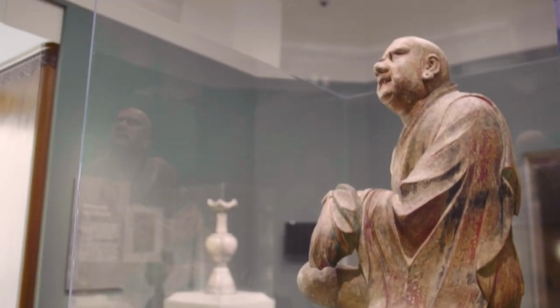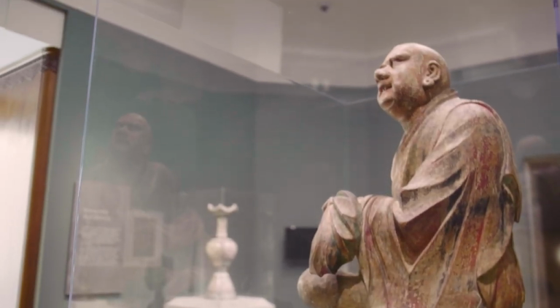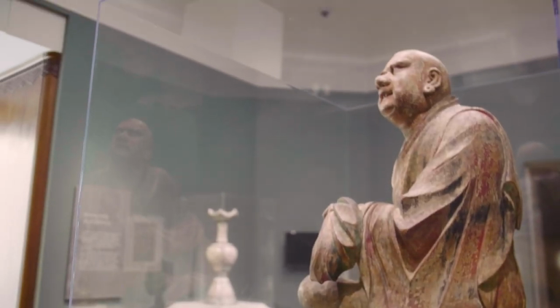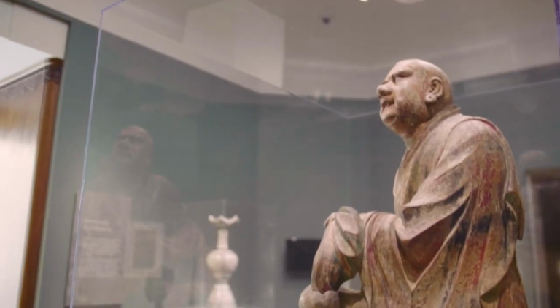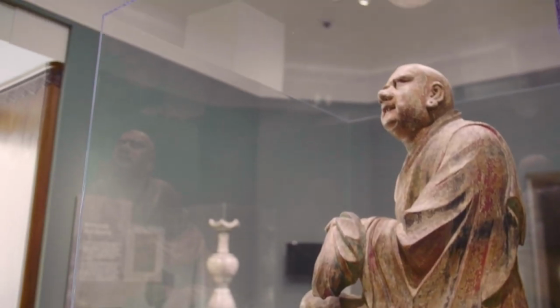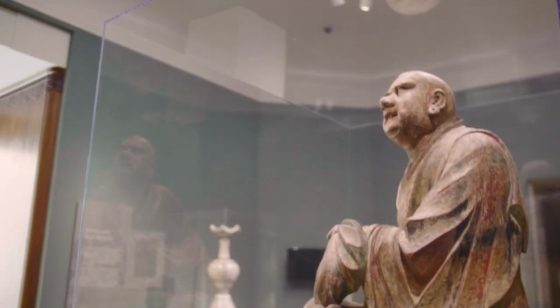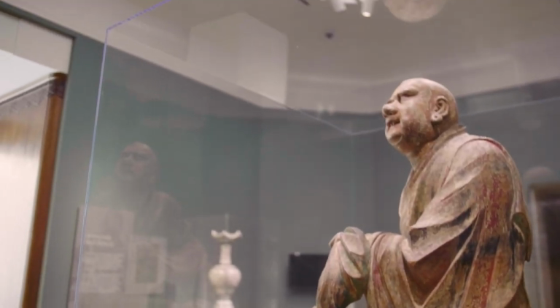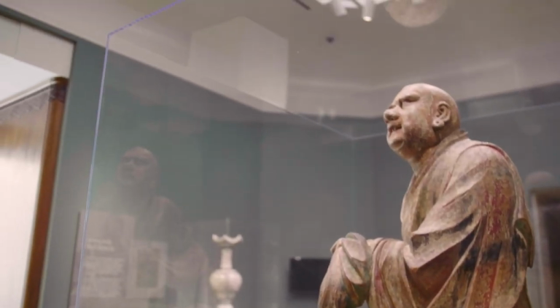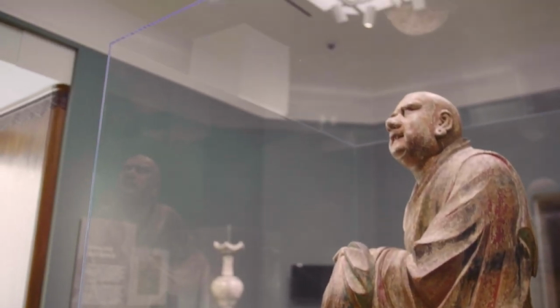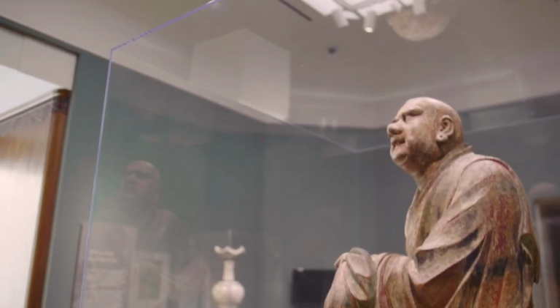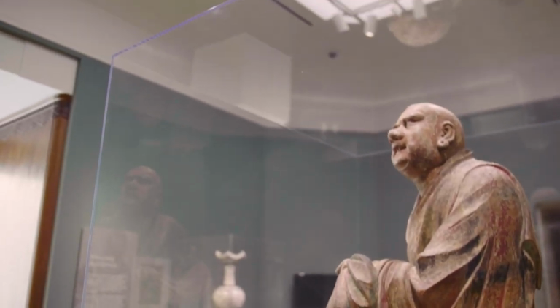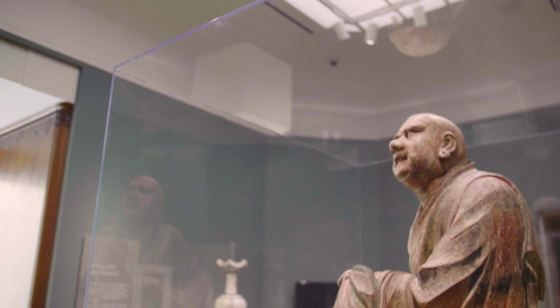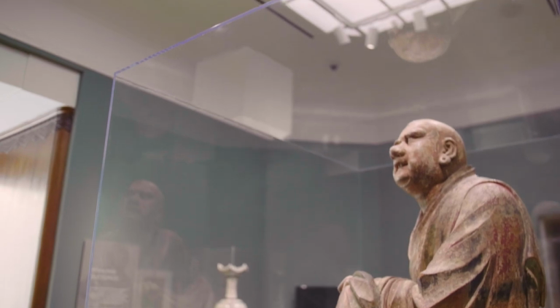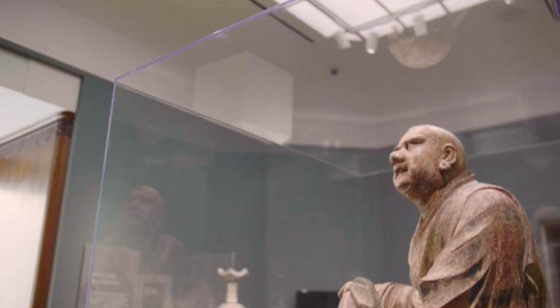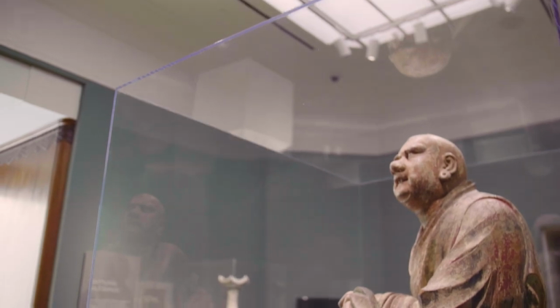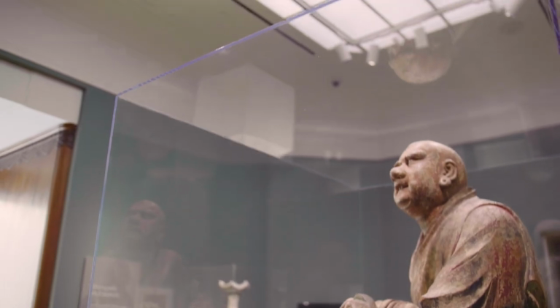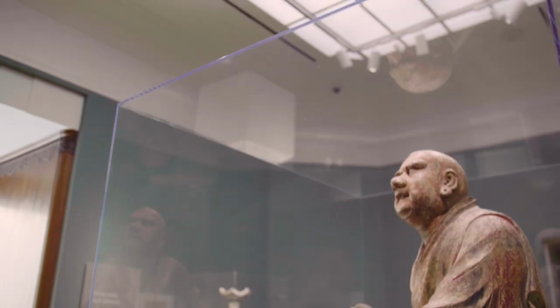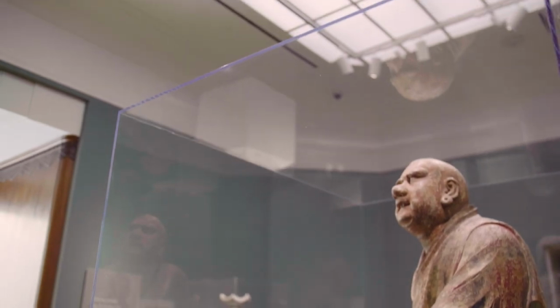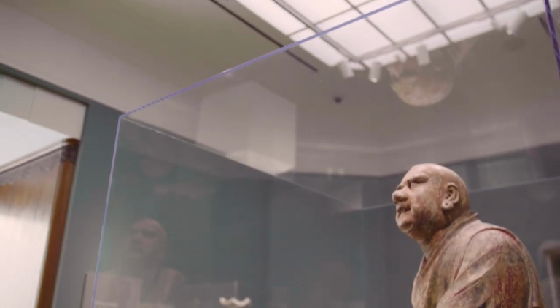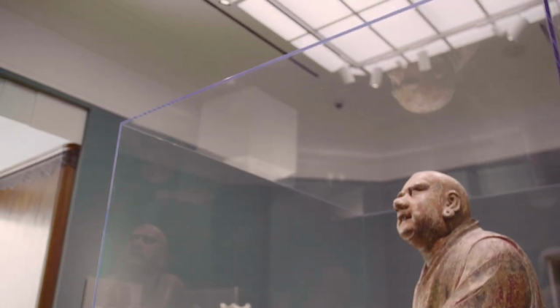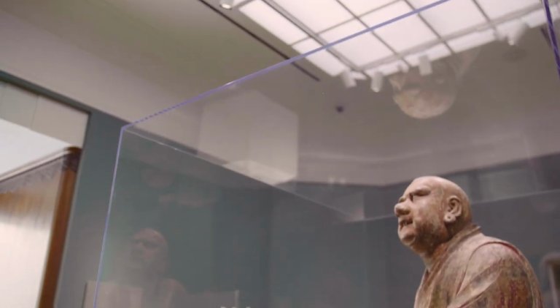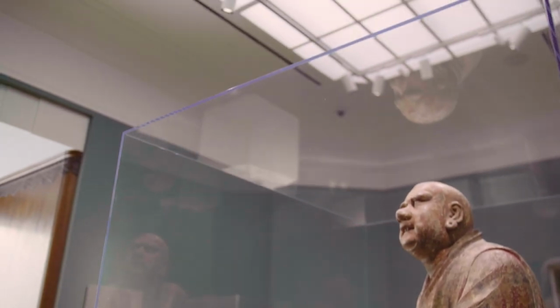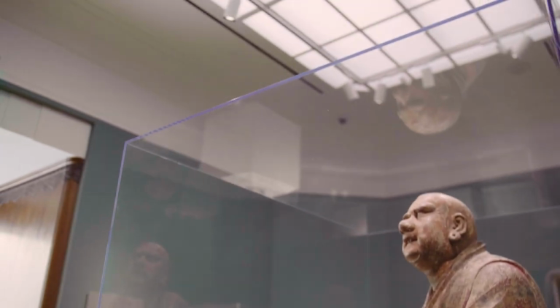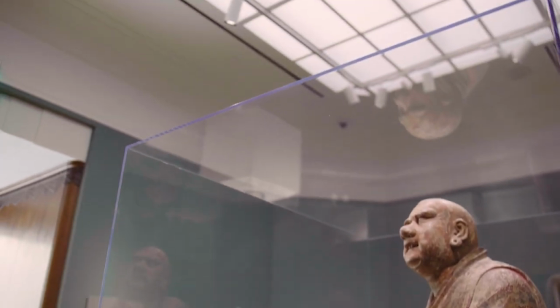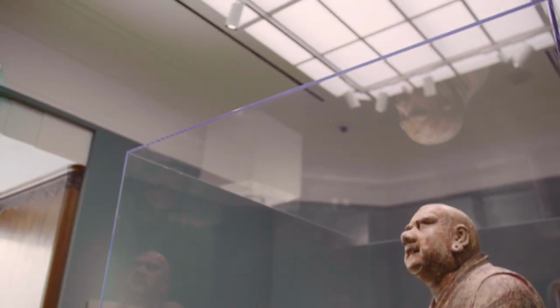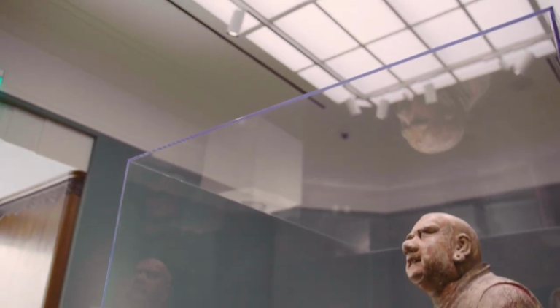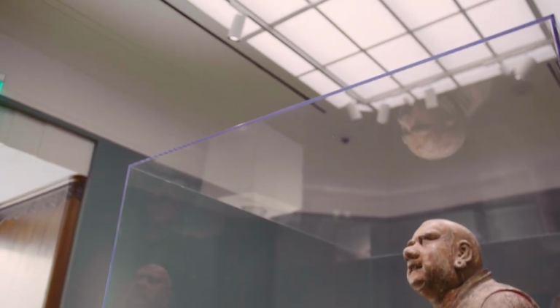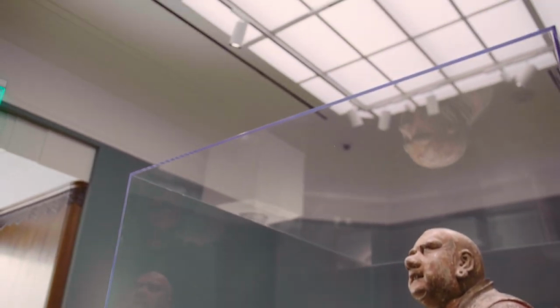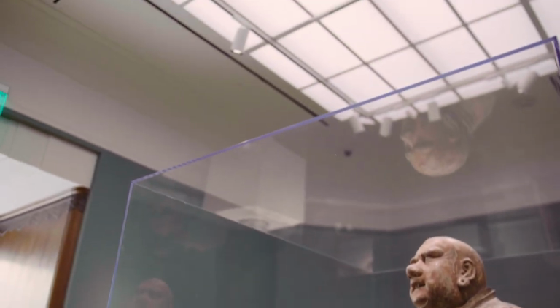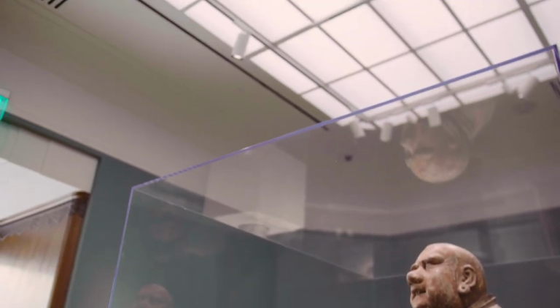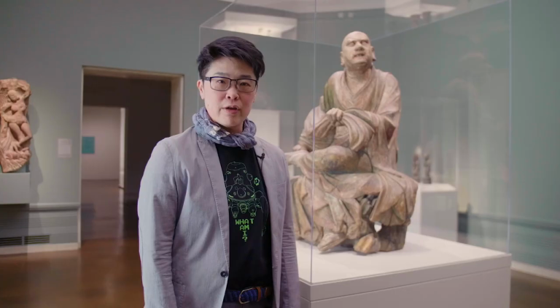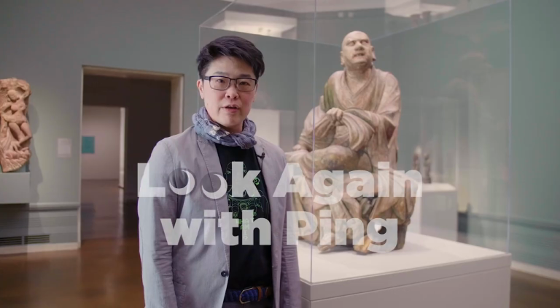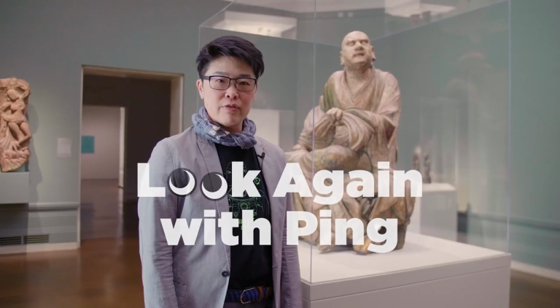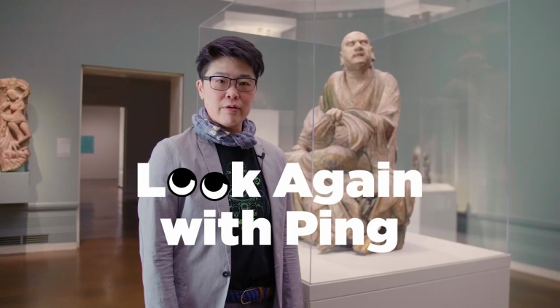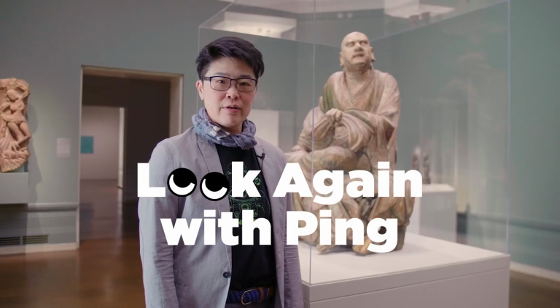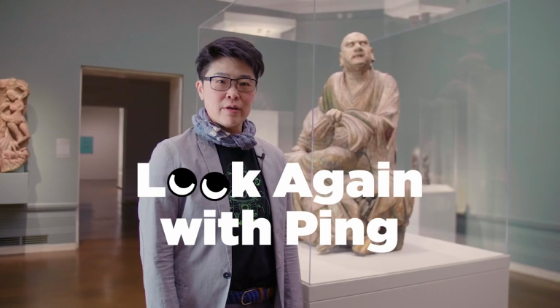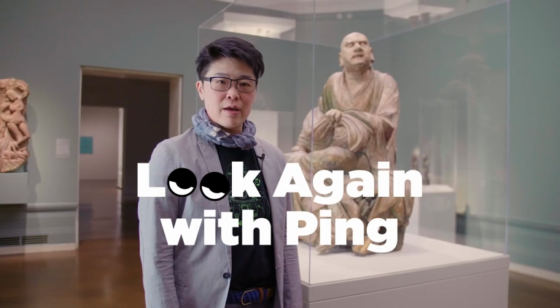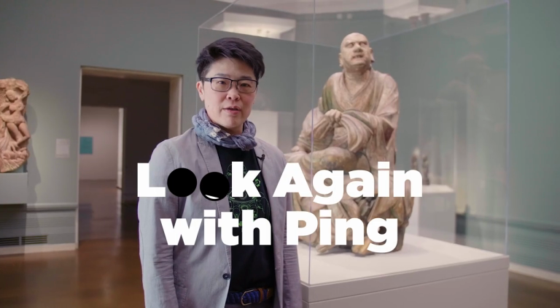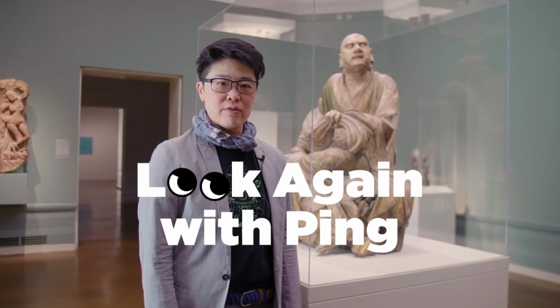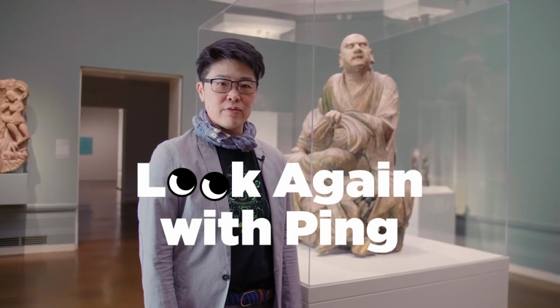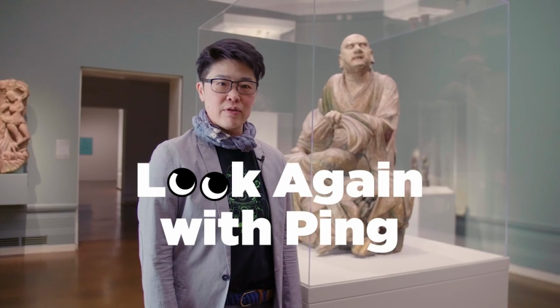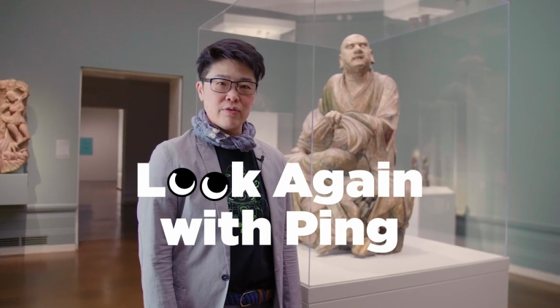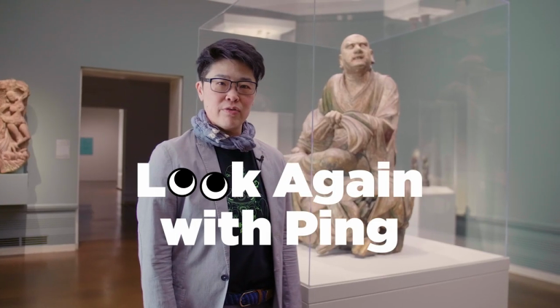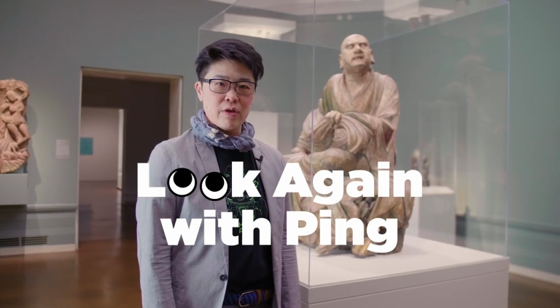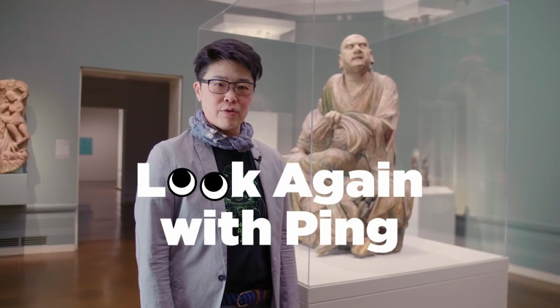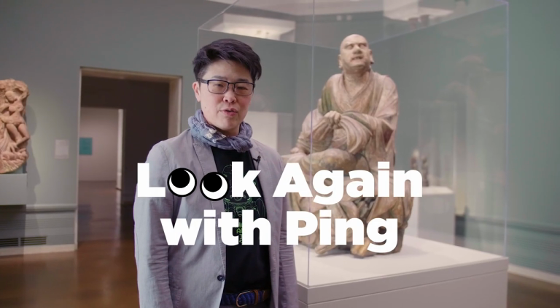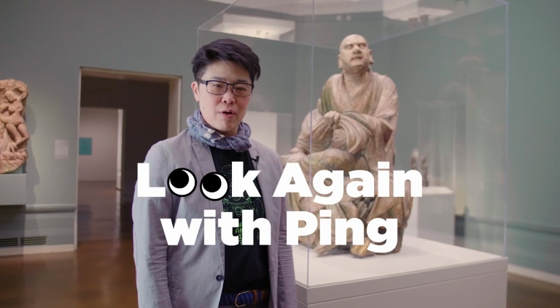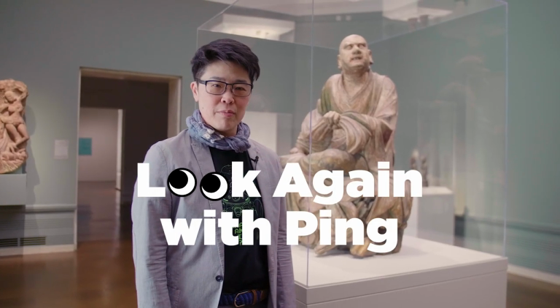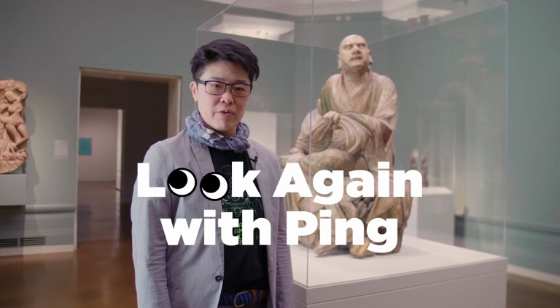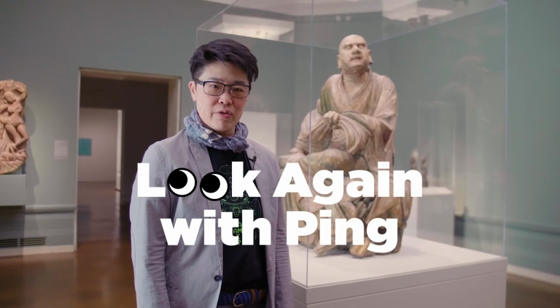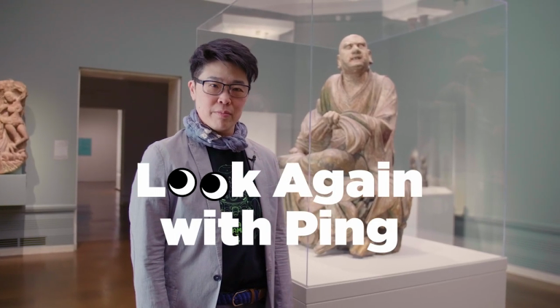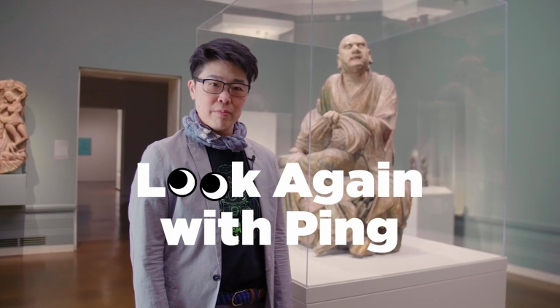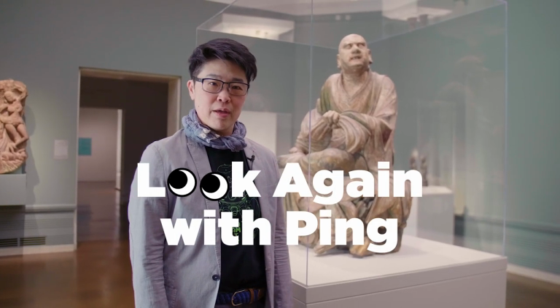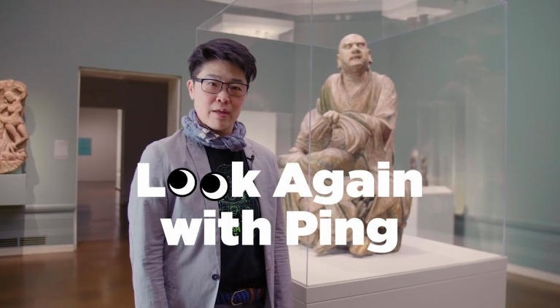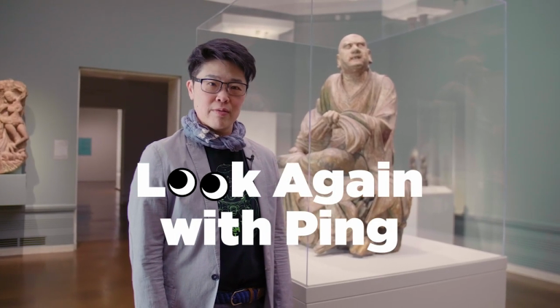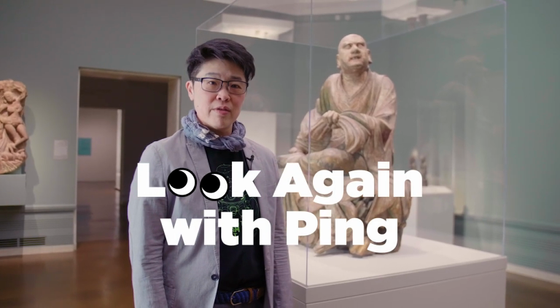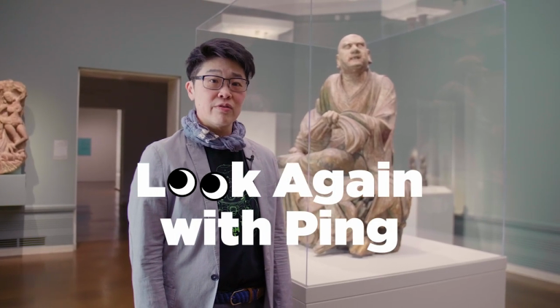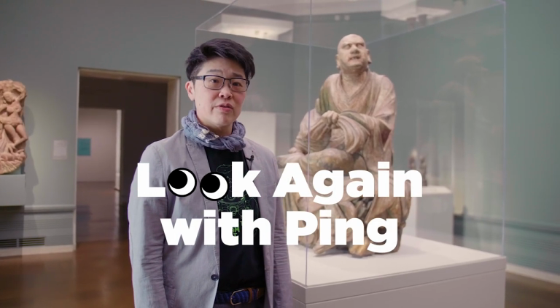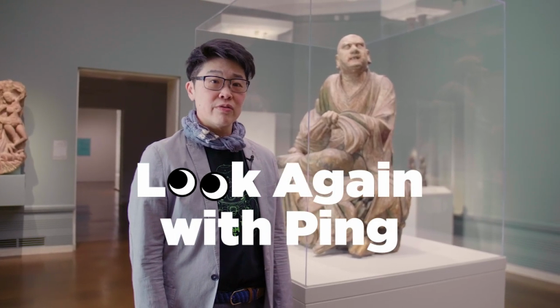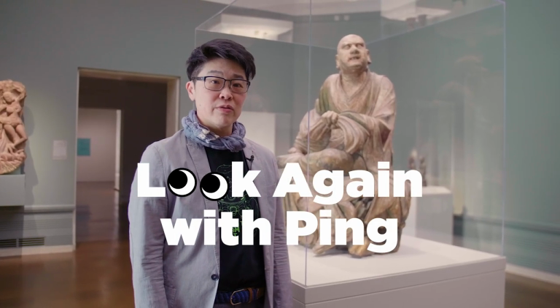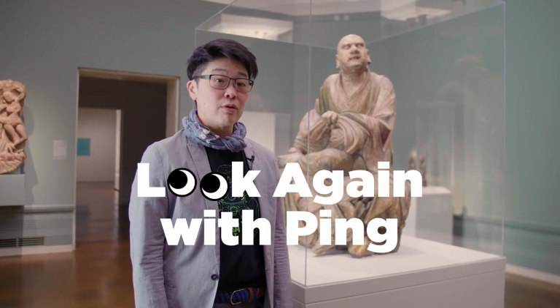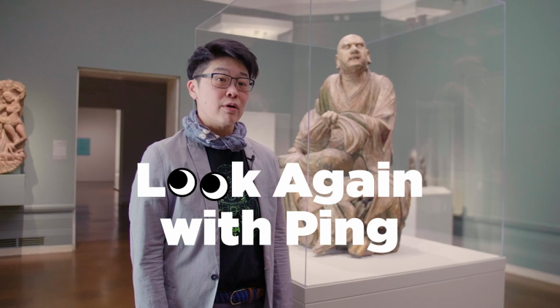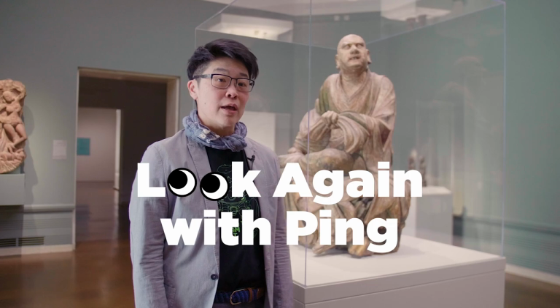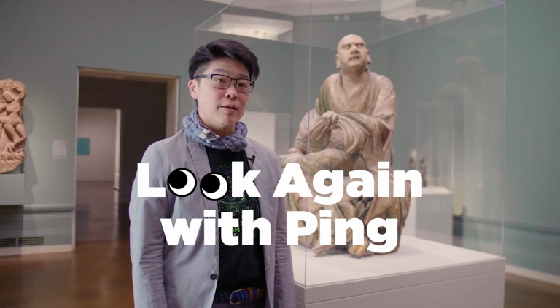This is Feng Ping. I'm the Foster Foundation Curator of Chinese Art at the Seattle Art Museum. And this is the first look again.